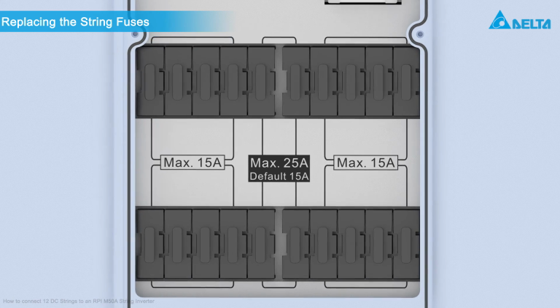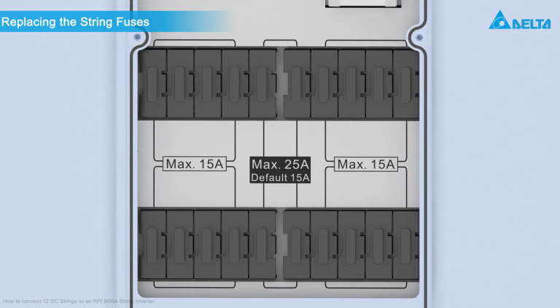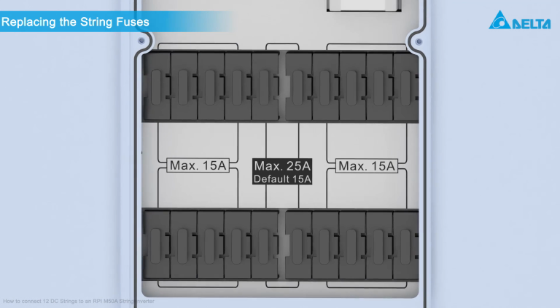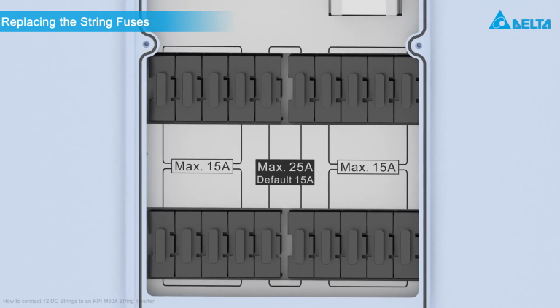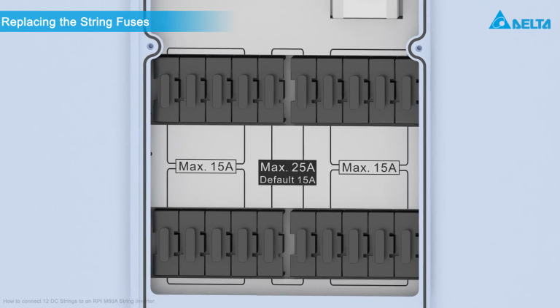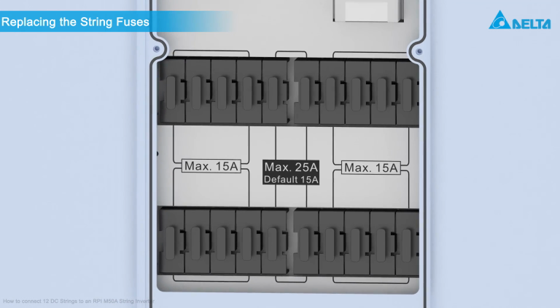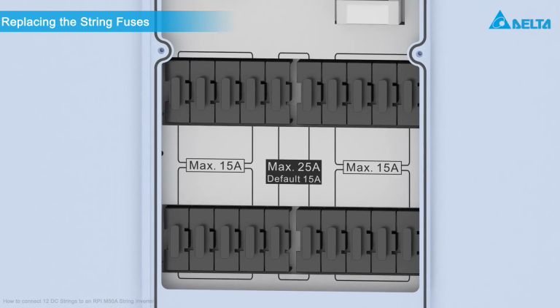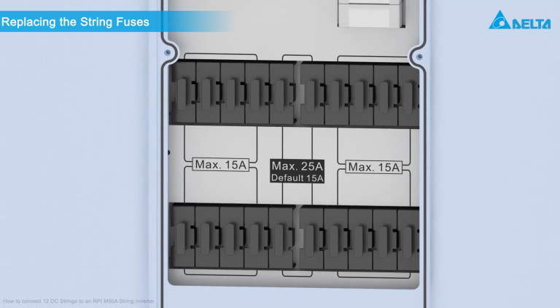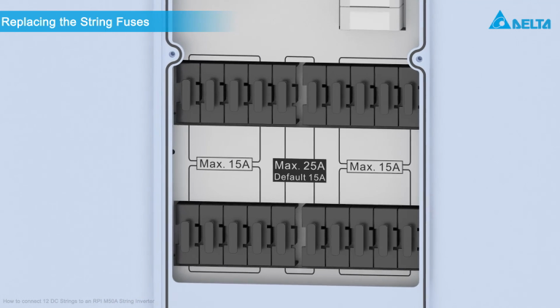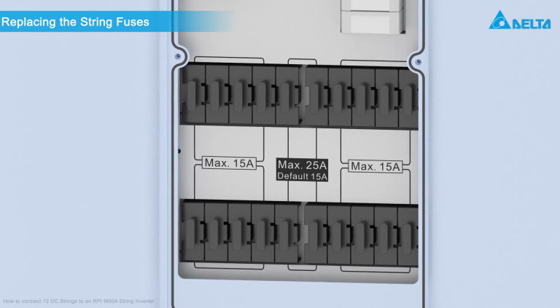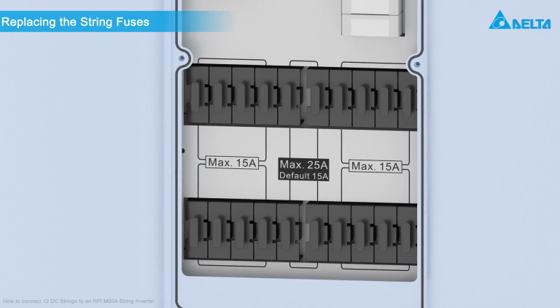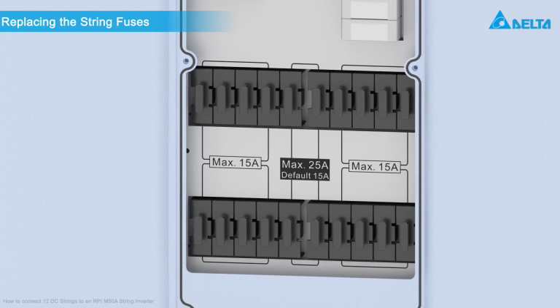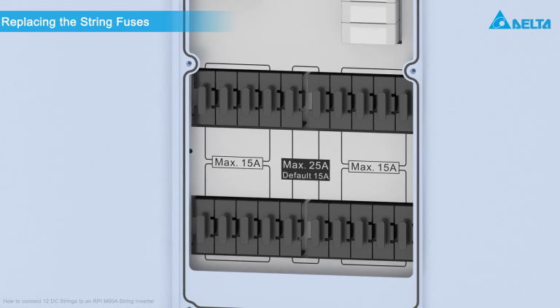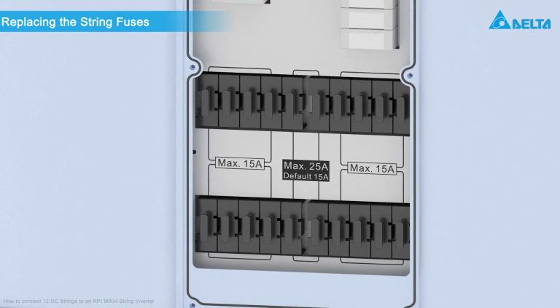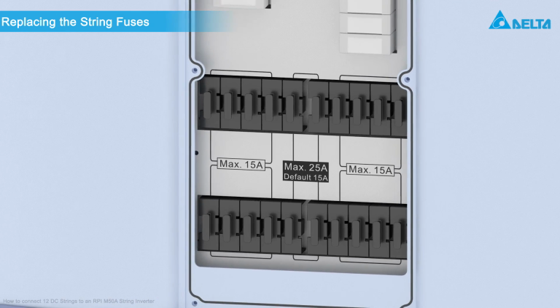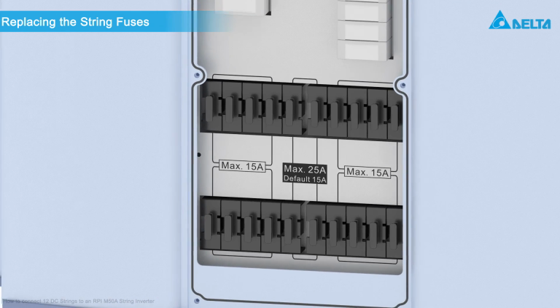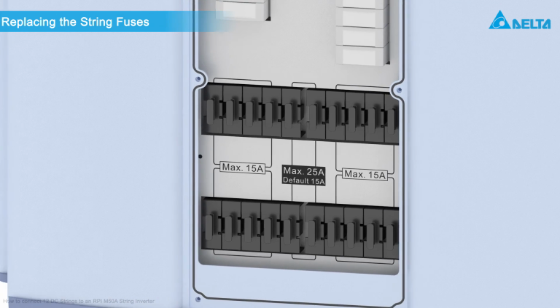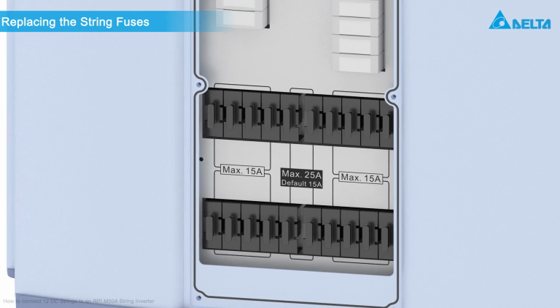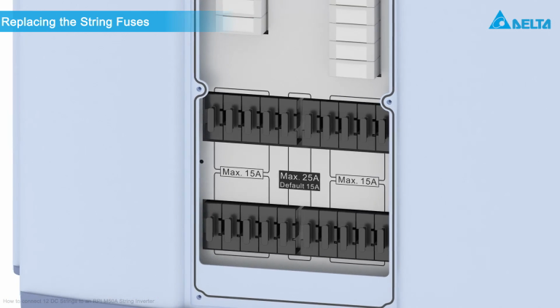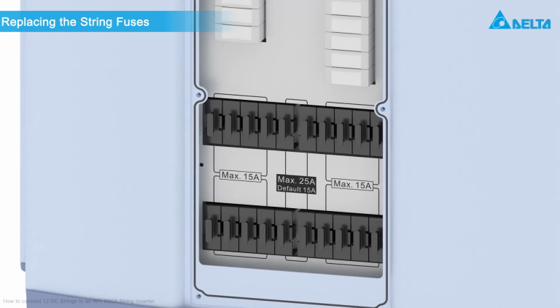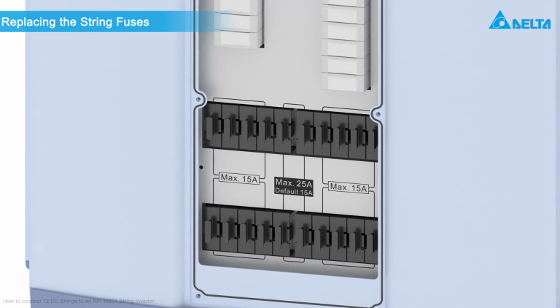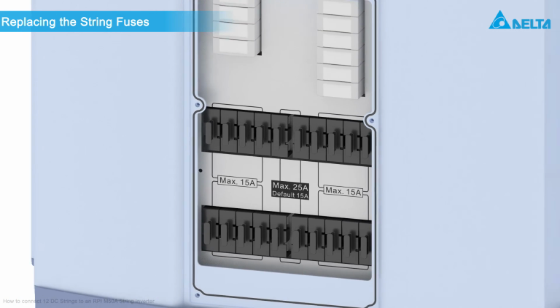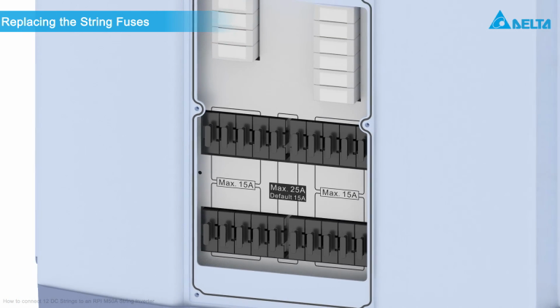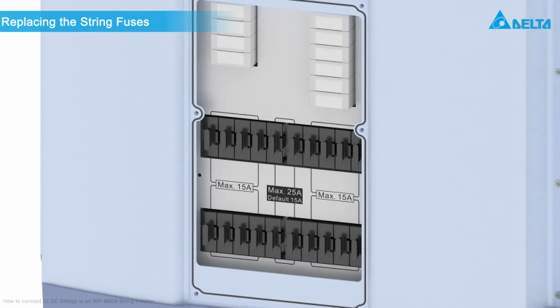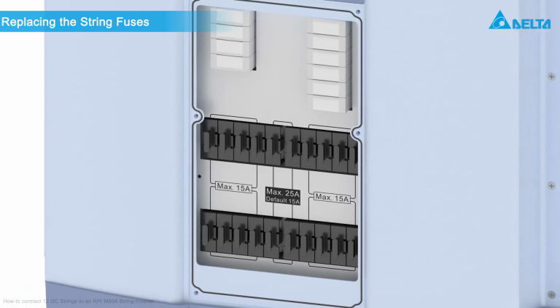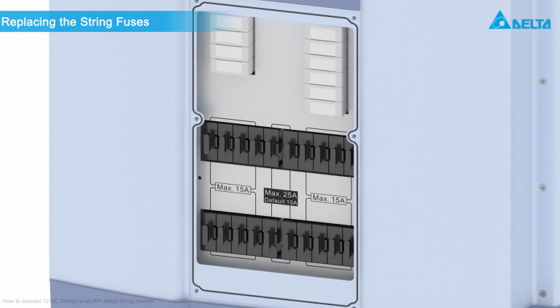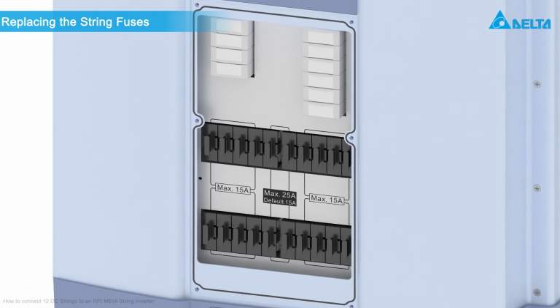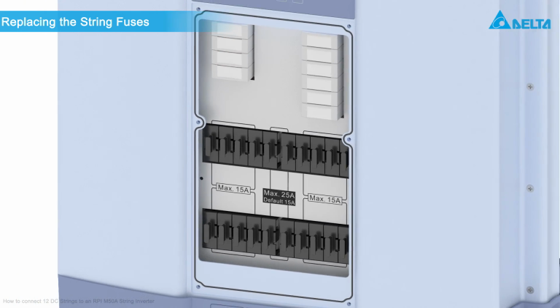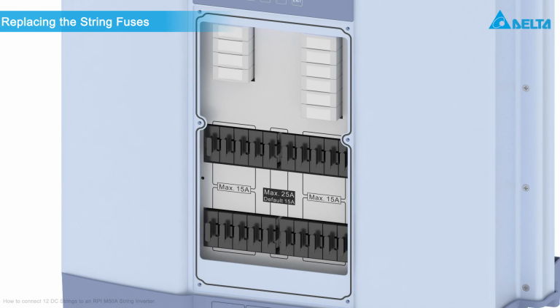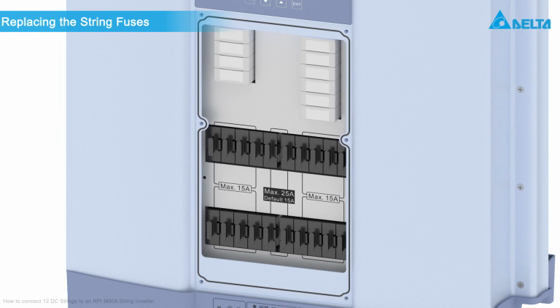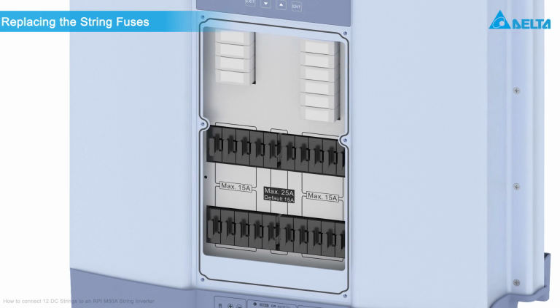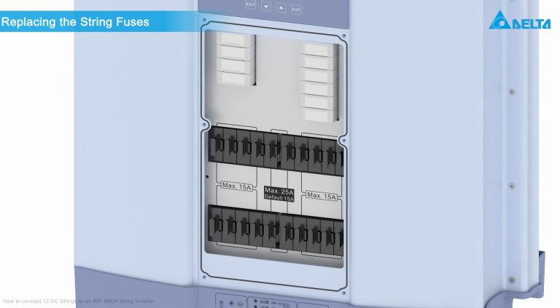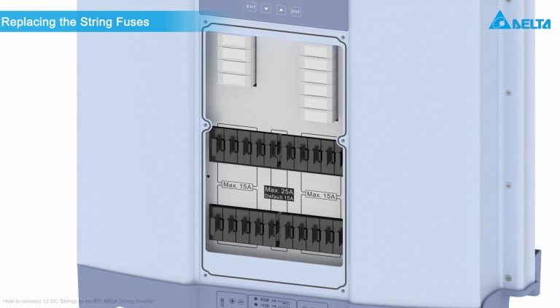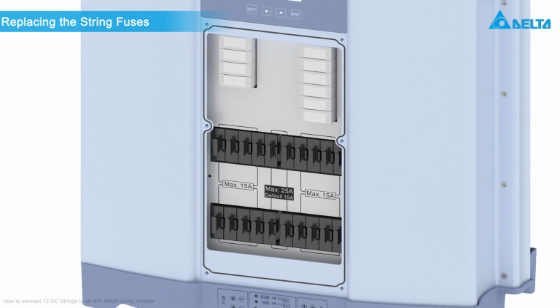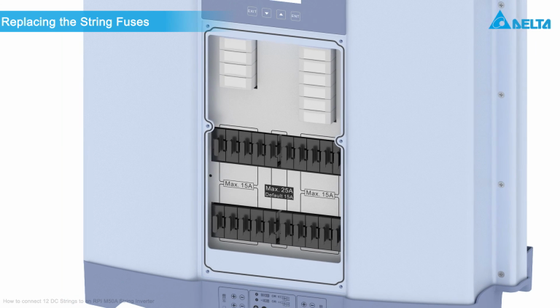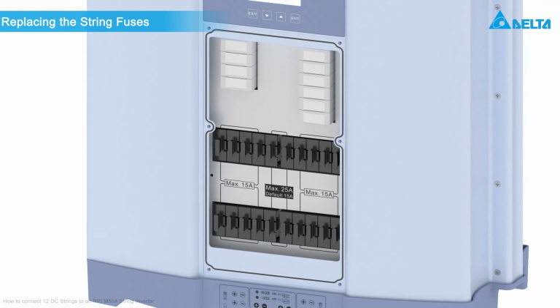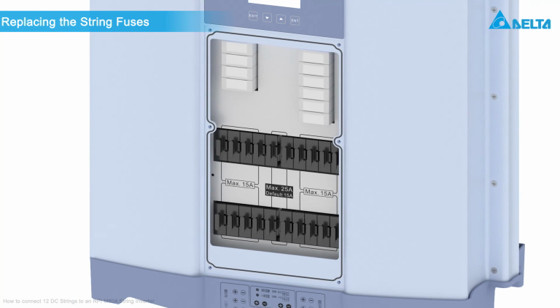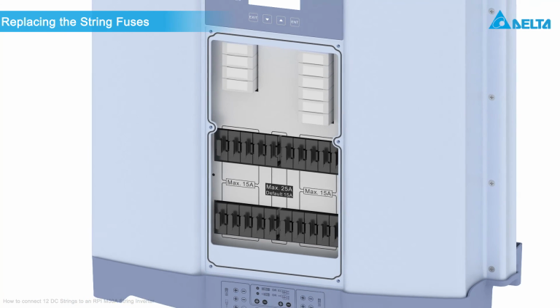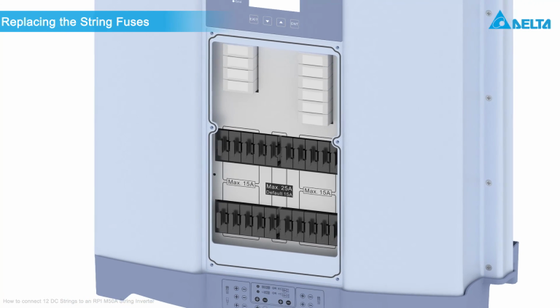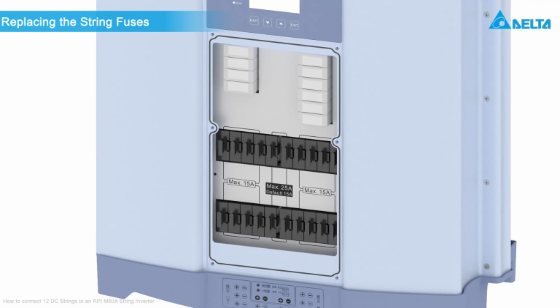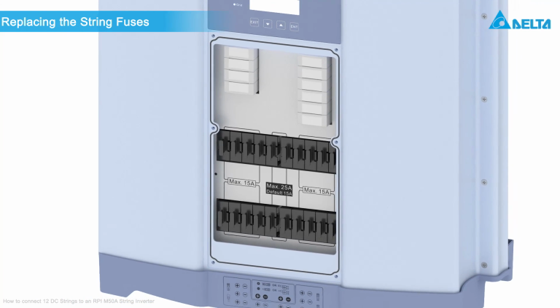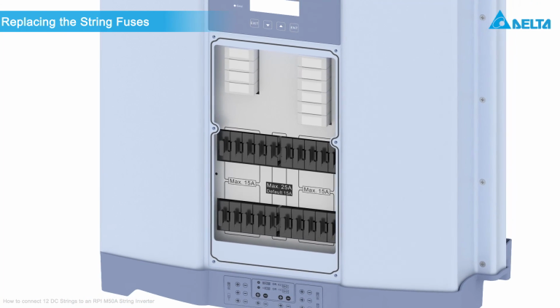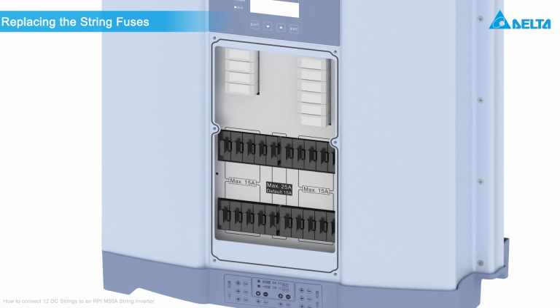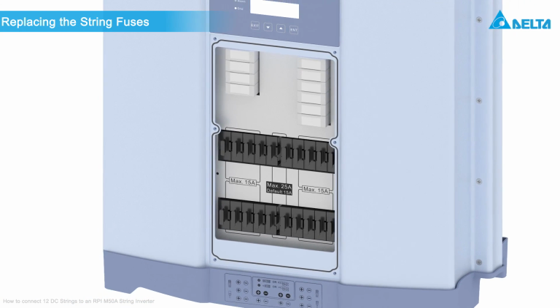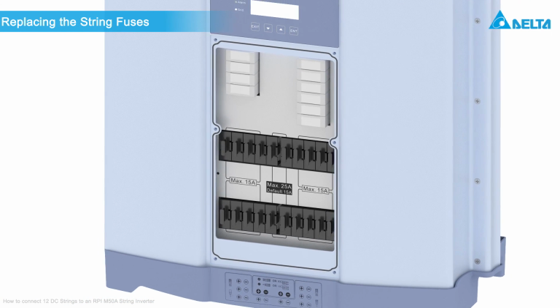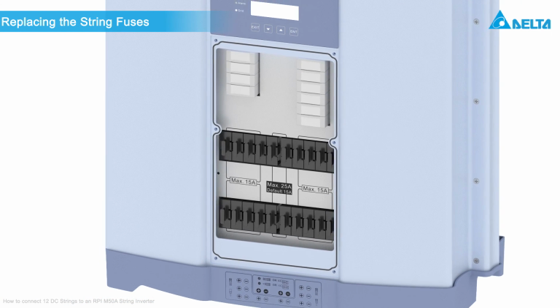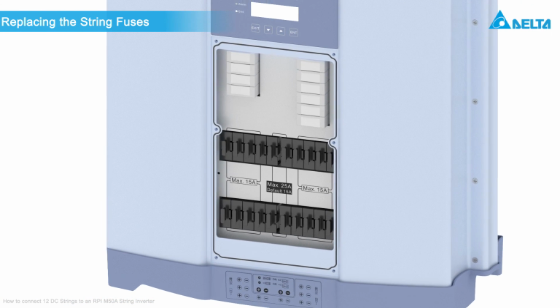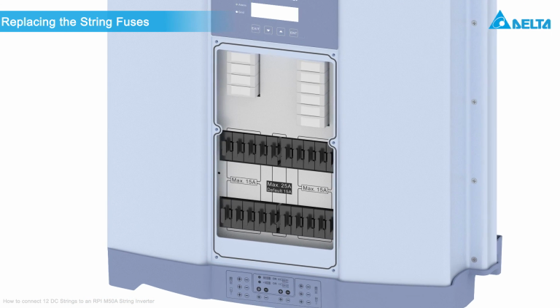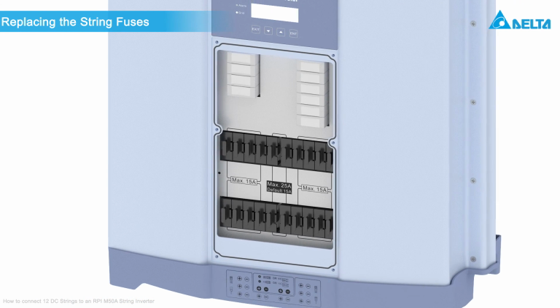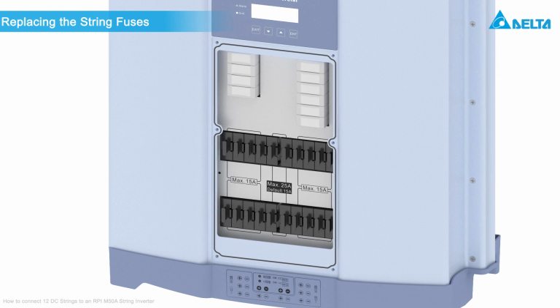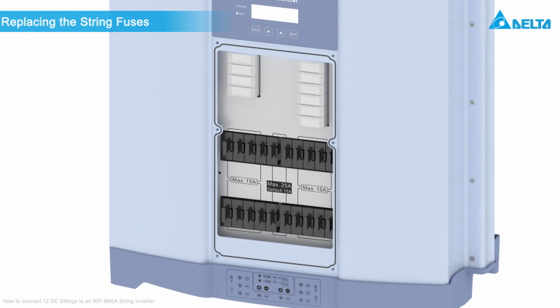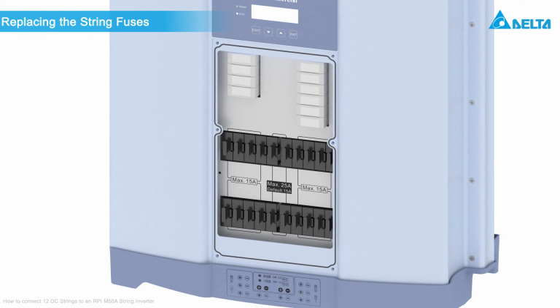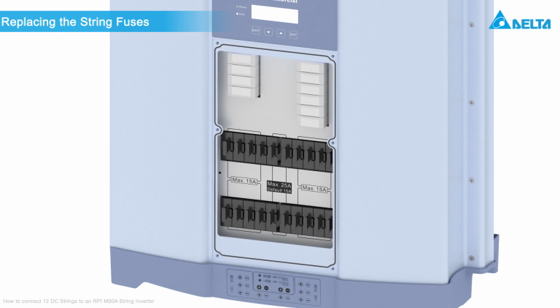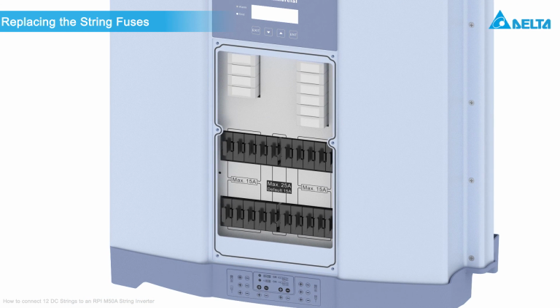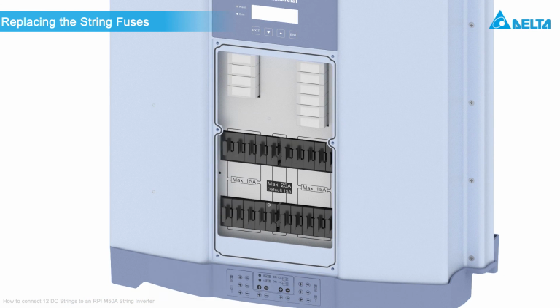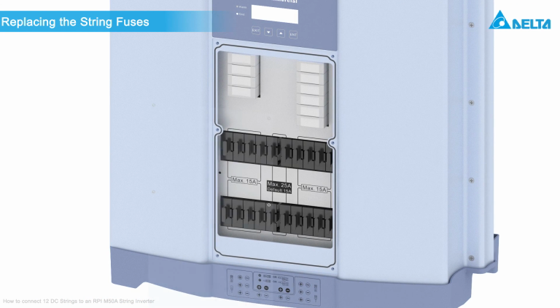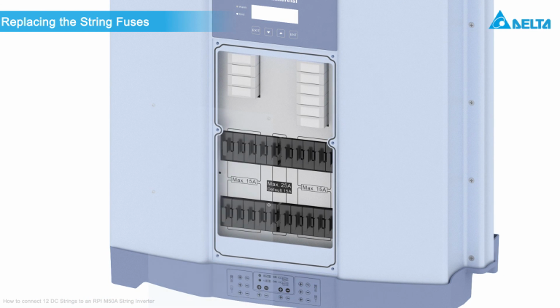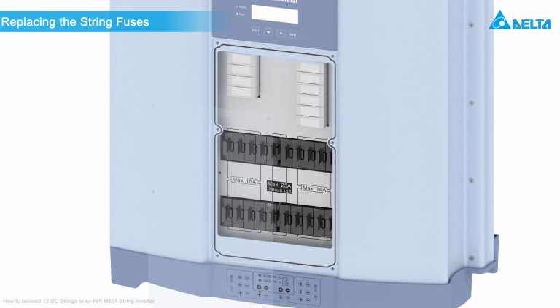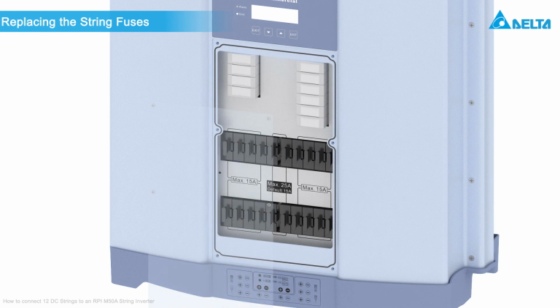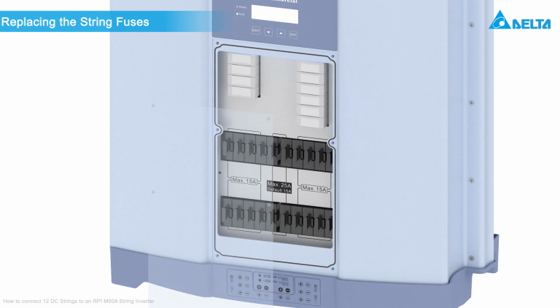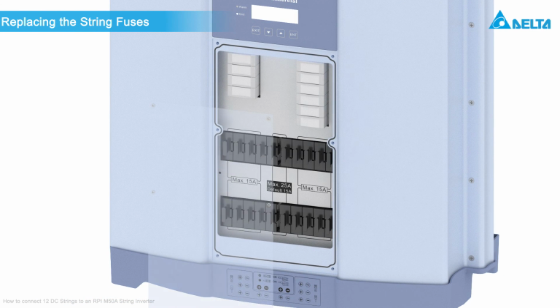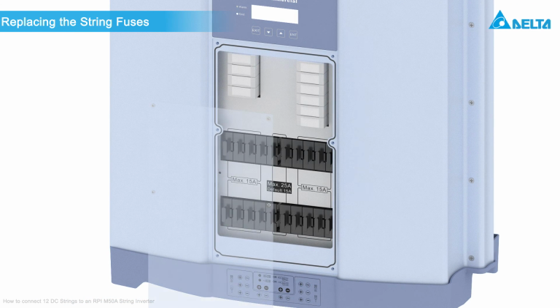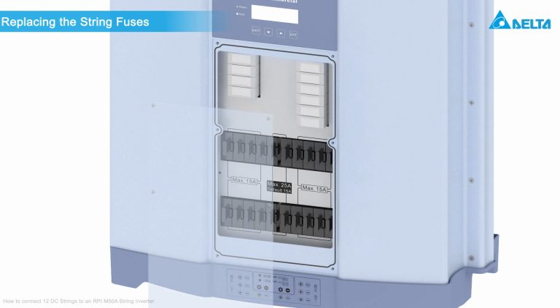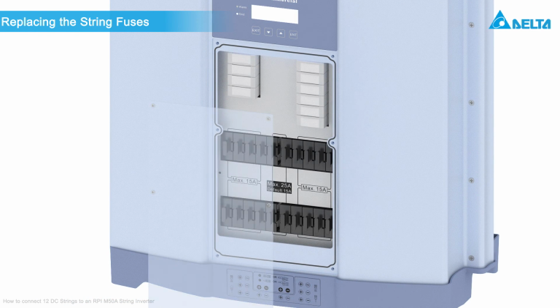When putting the cover back on again, check that it perfectly seals the fuse section to ensure IP65 protection.